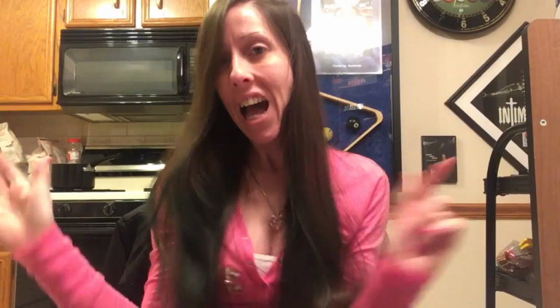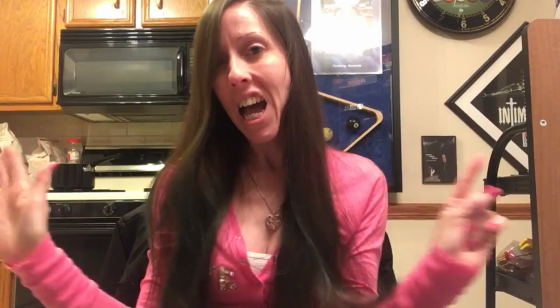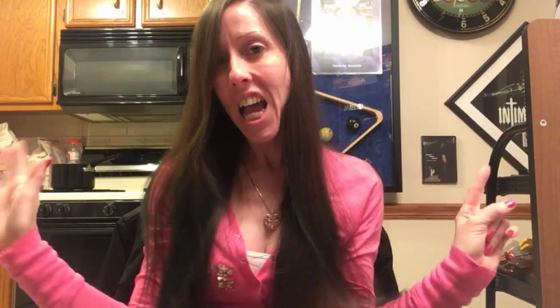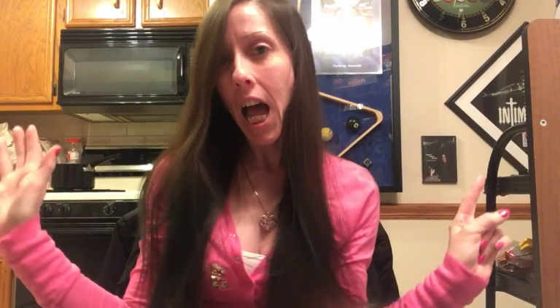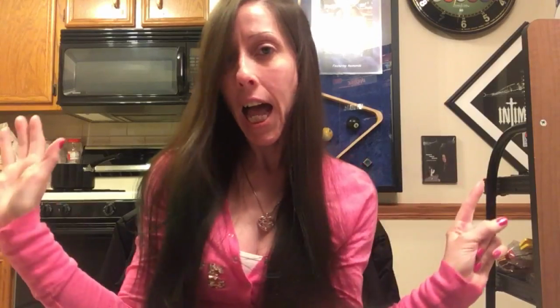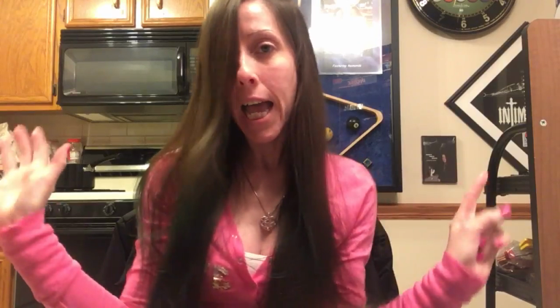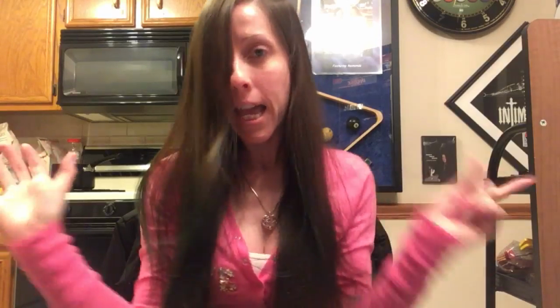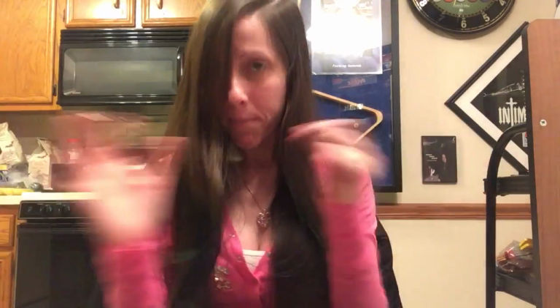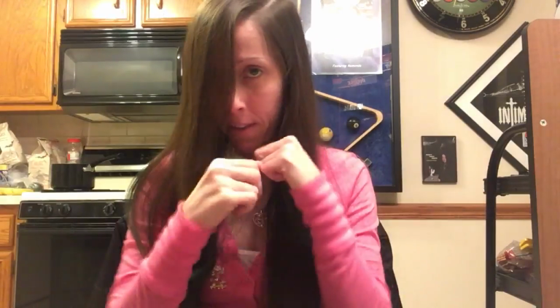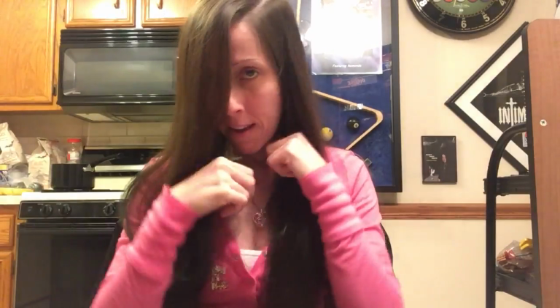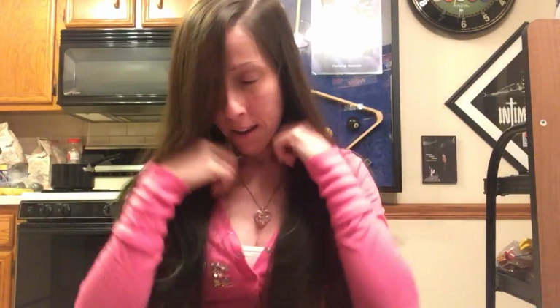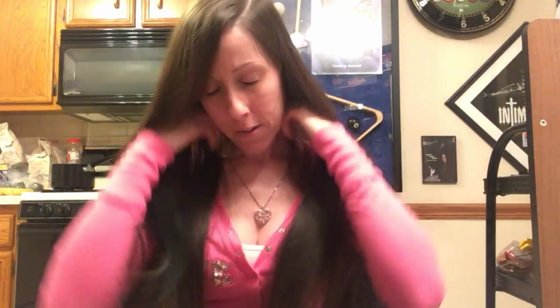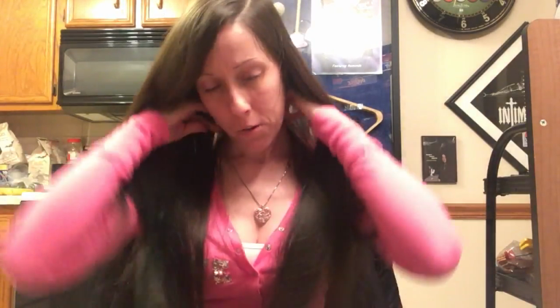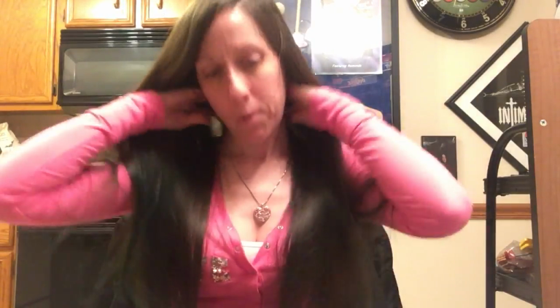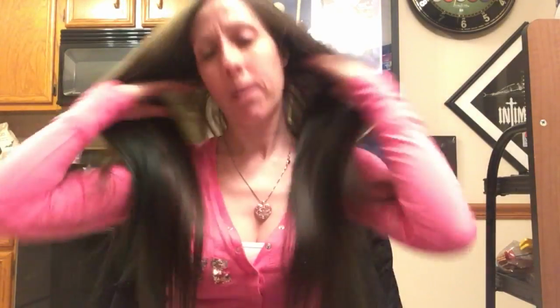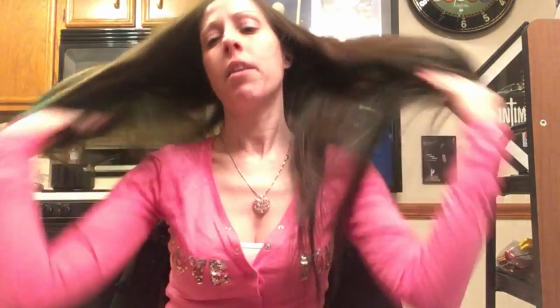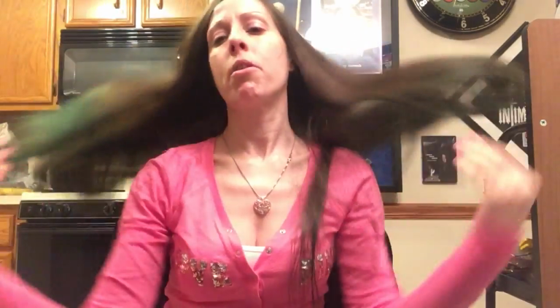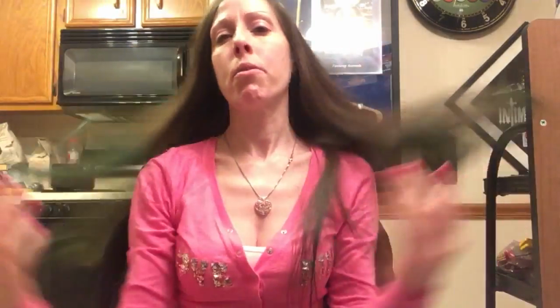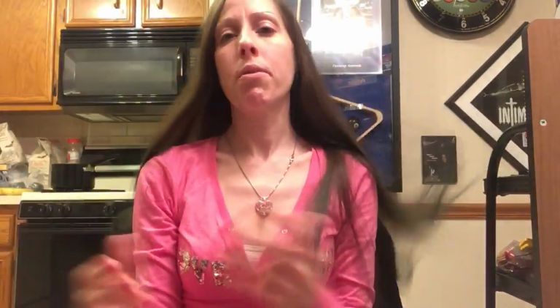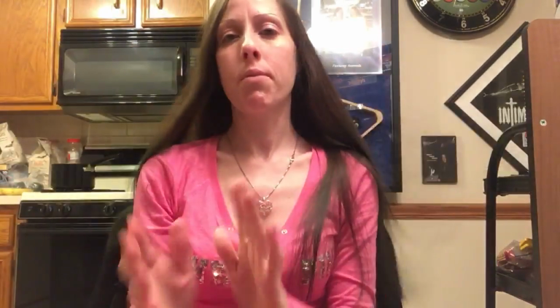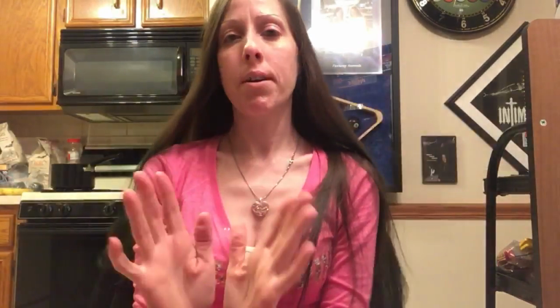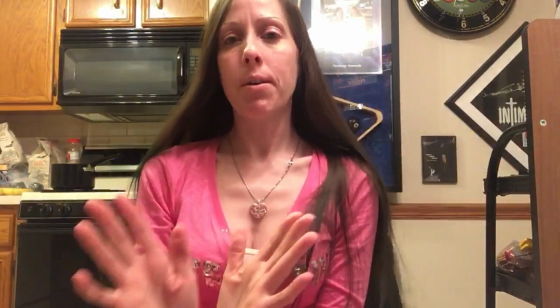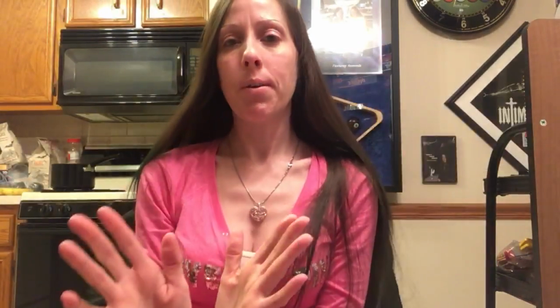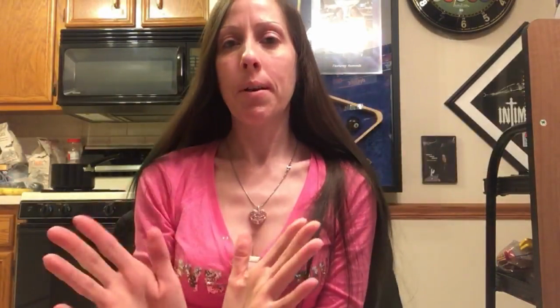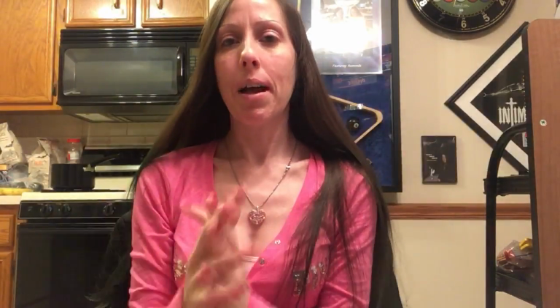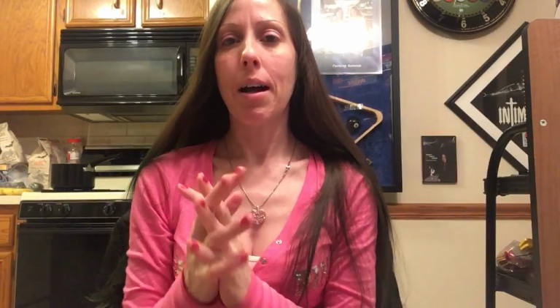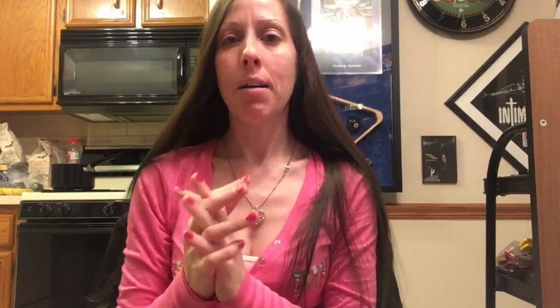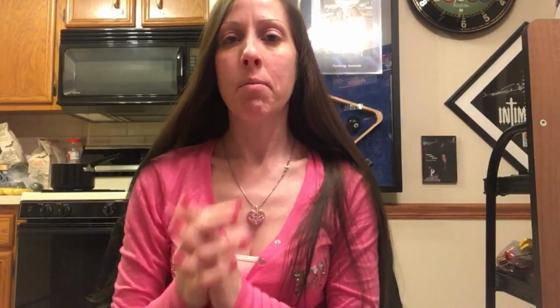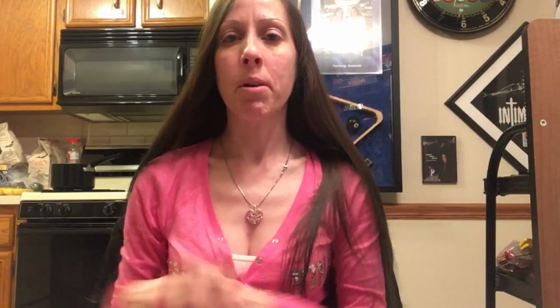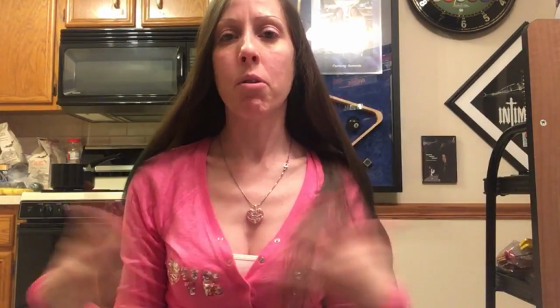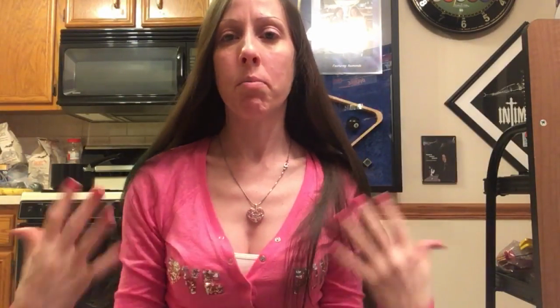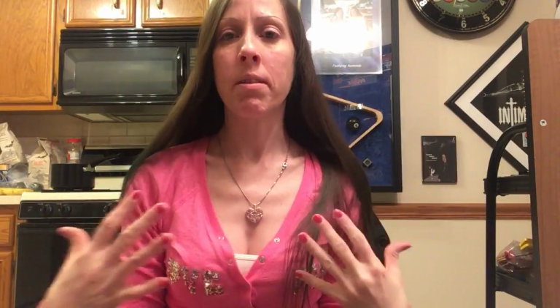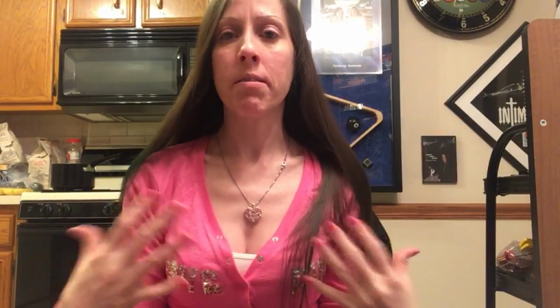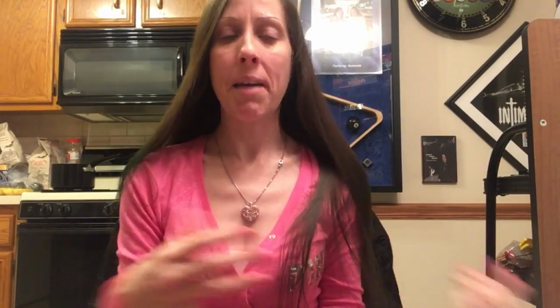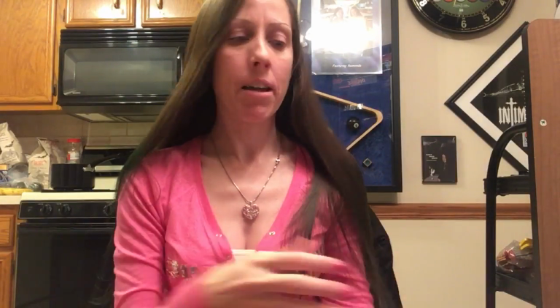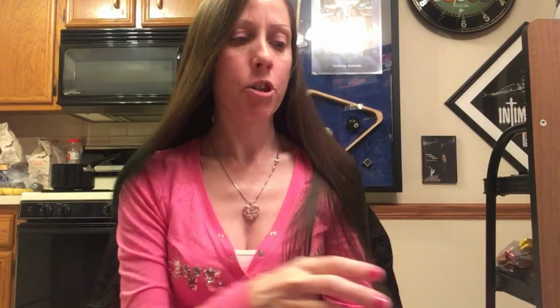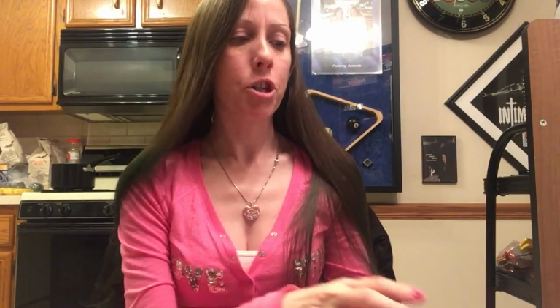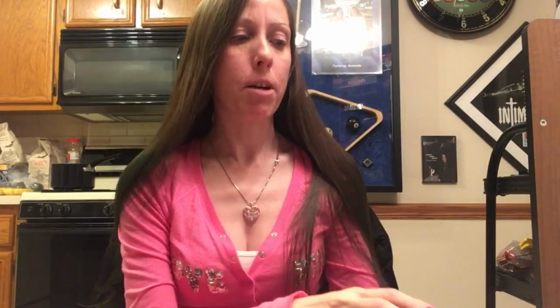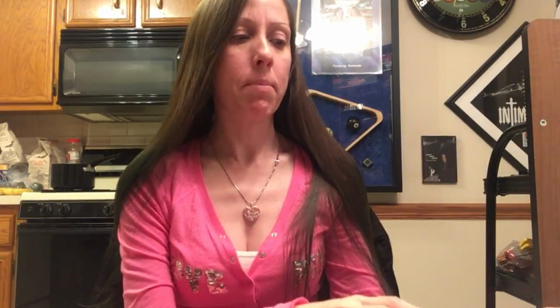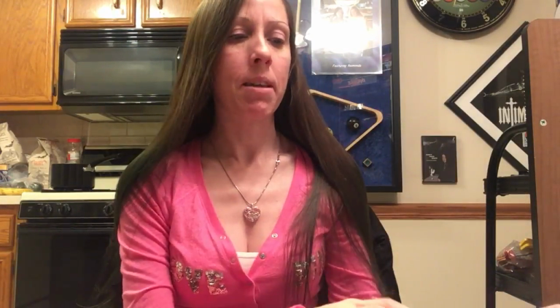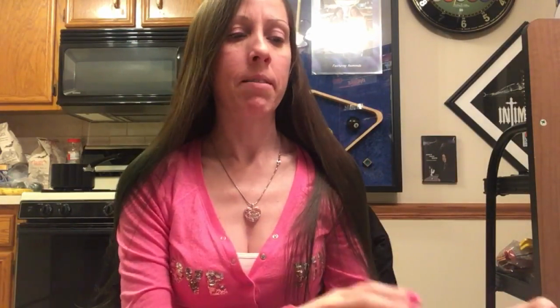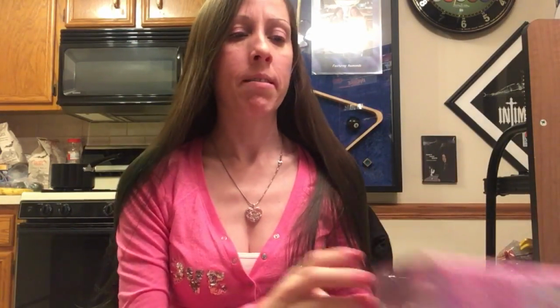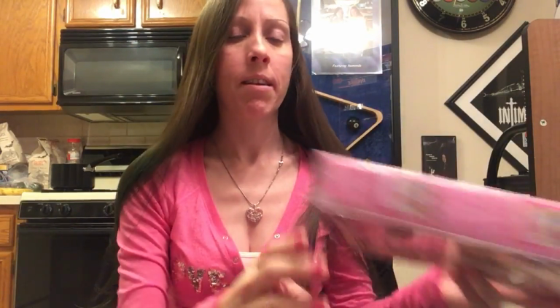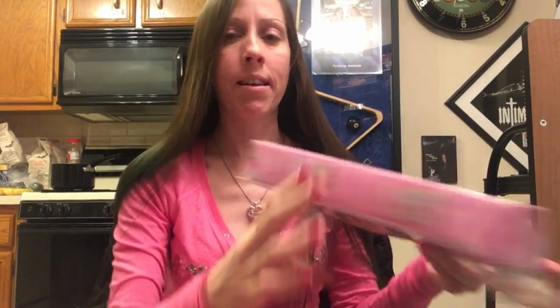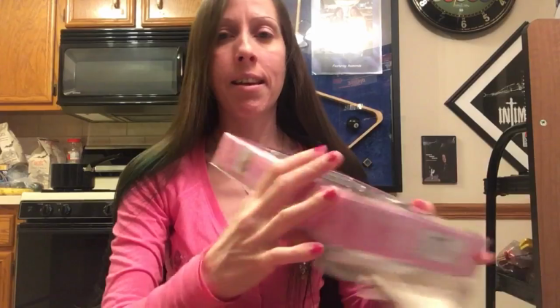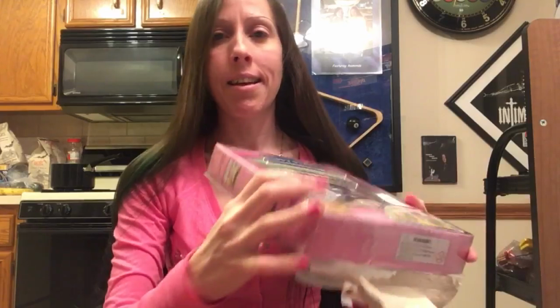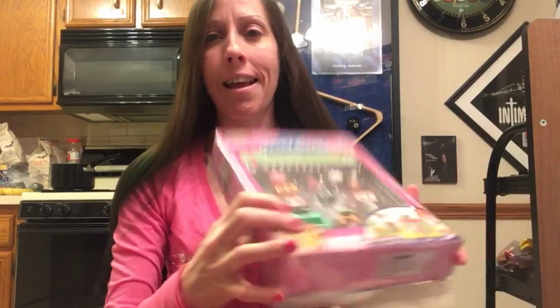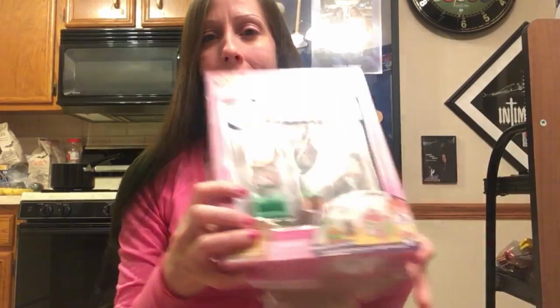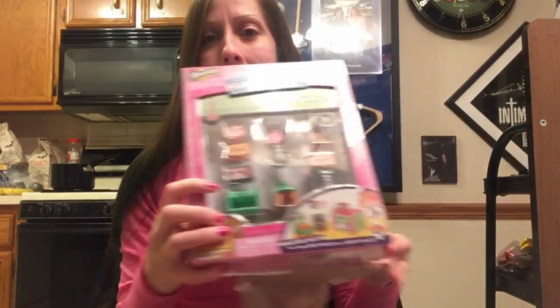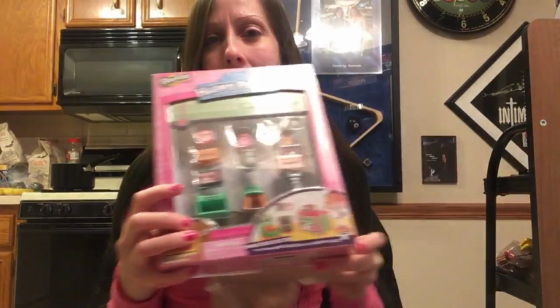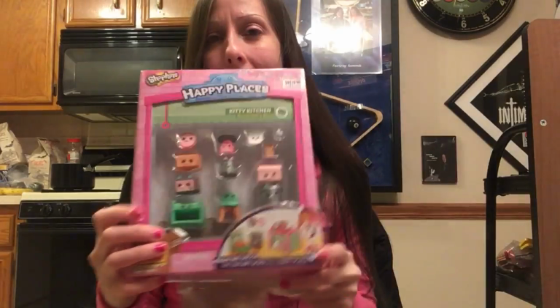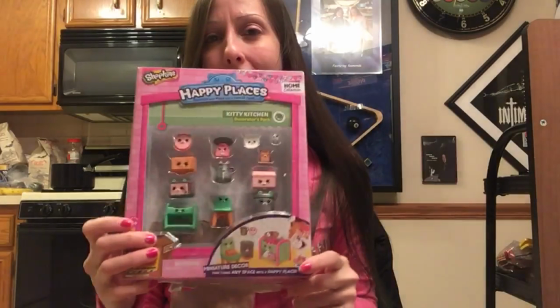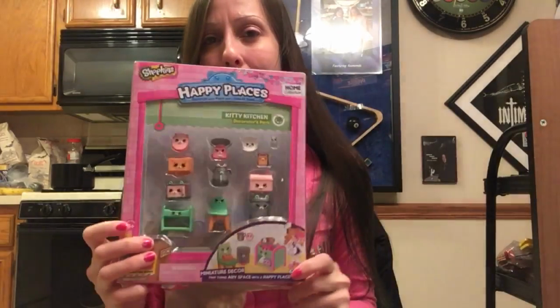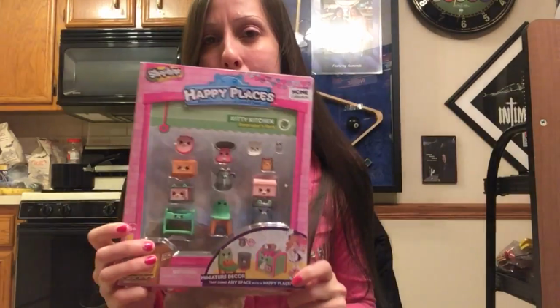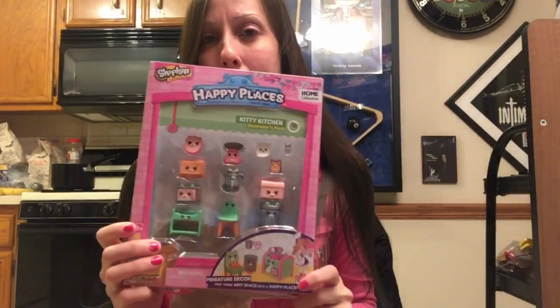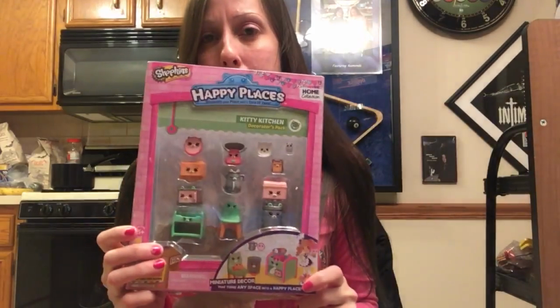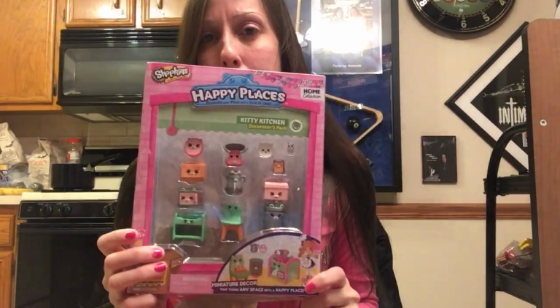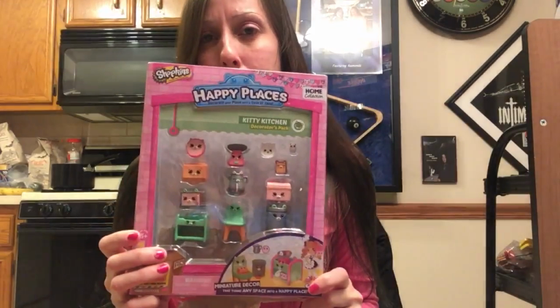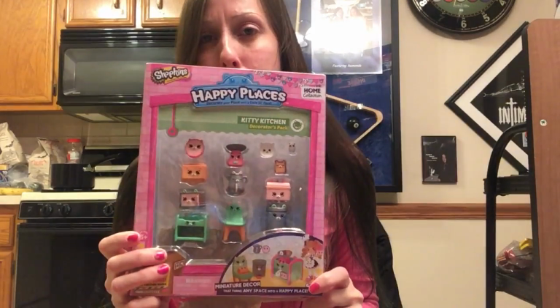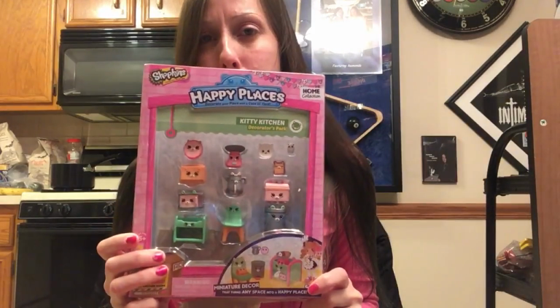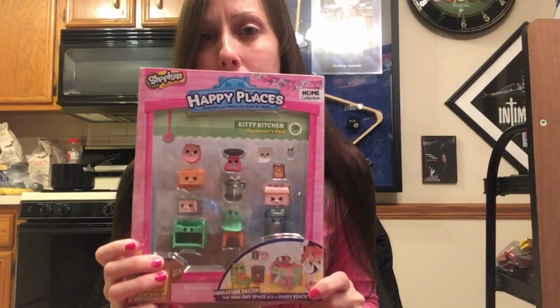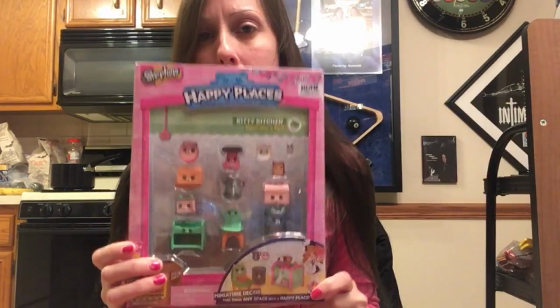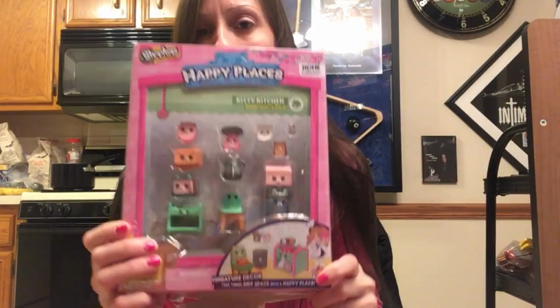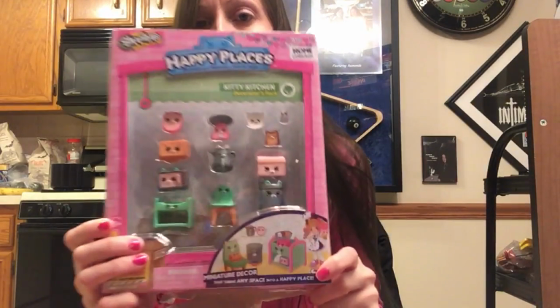Hi! So we're gonna go through, we're gonna open this package of Shopkins Happy Places.